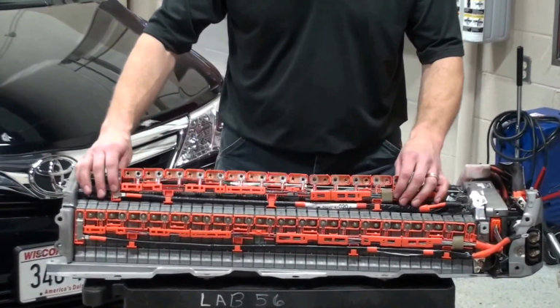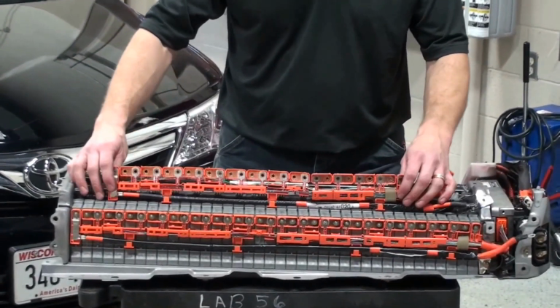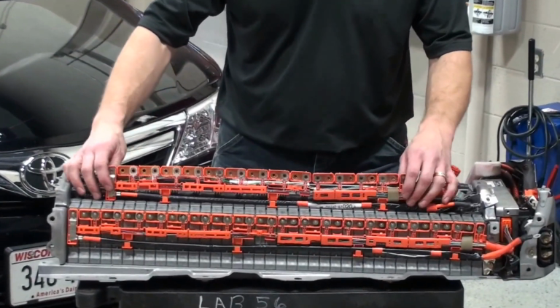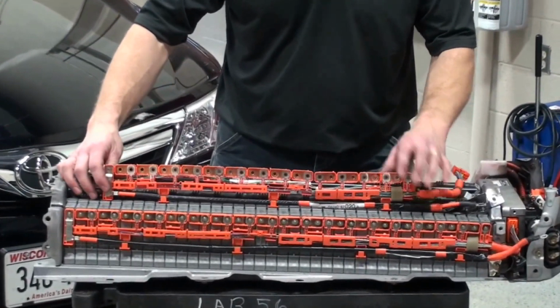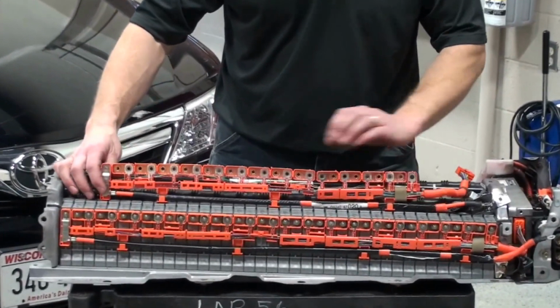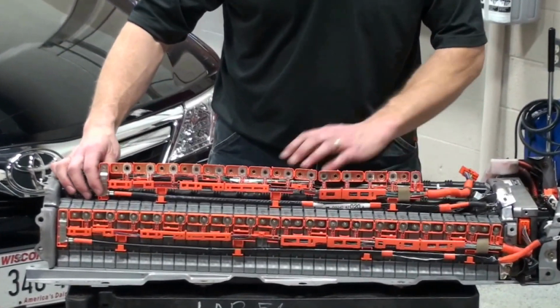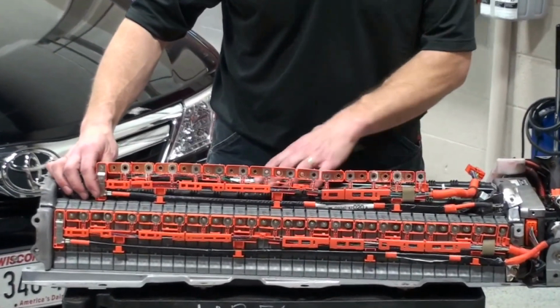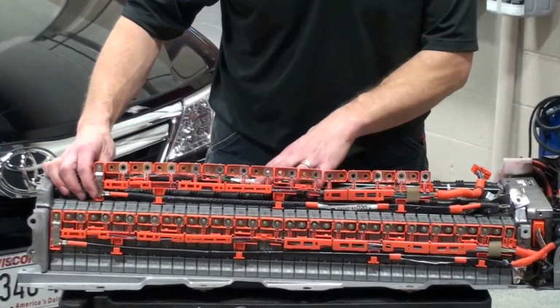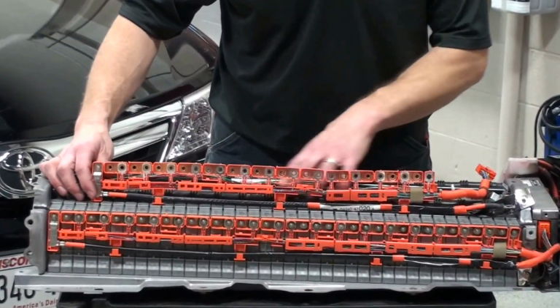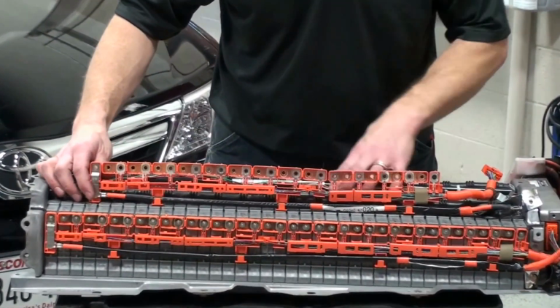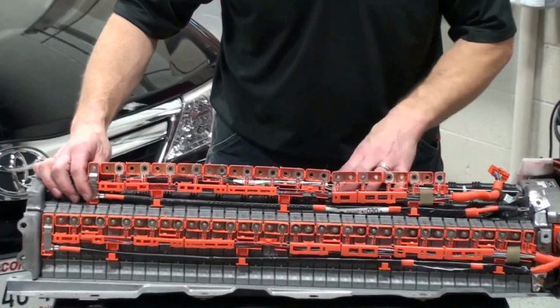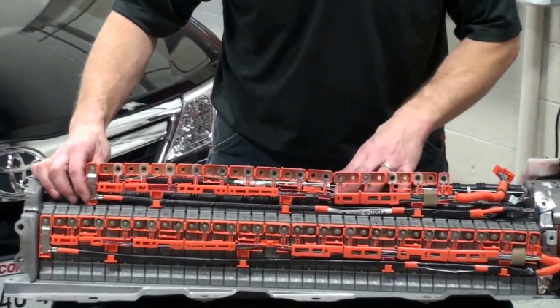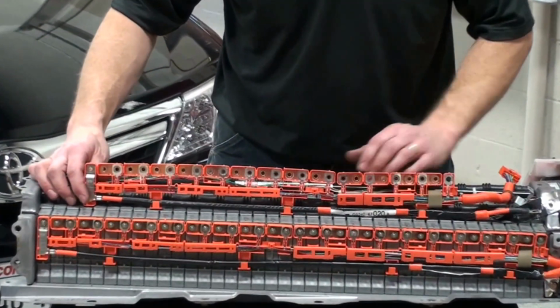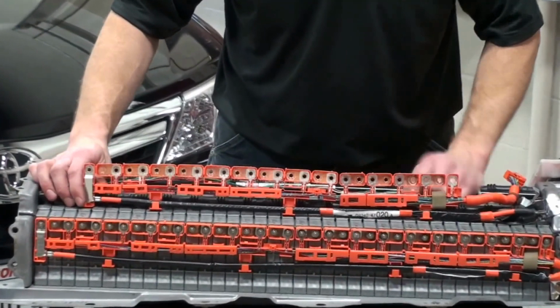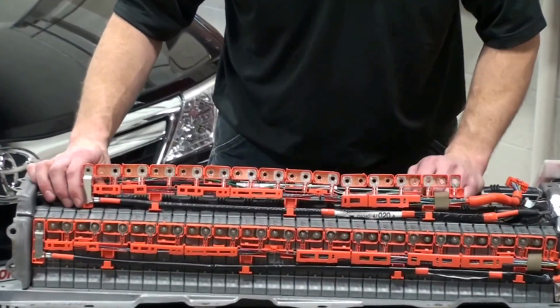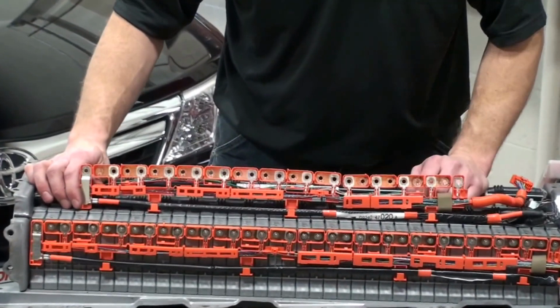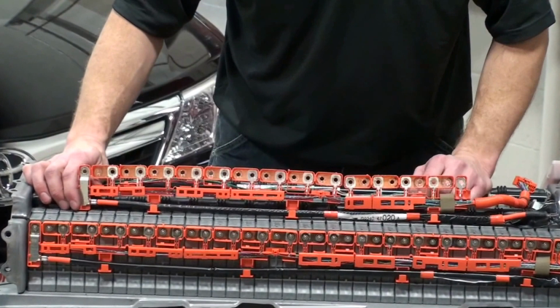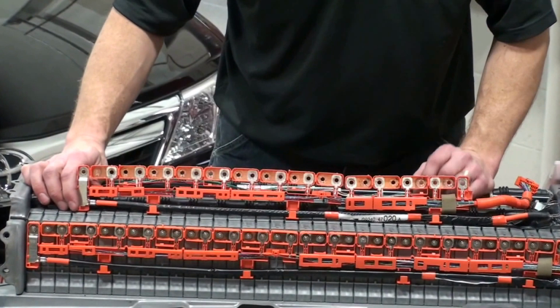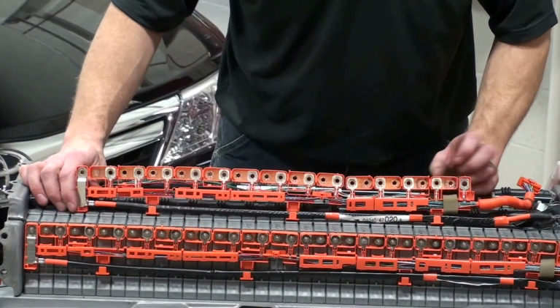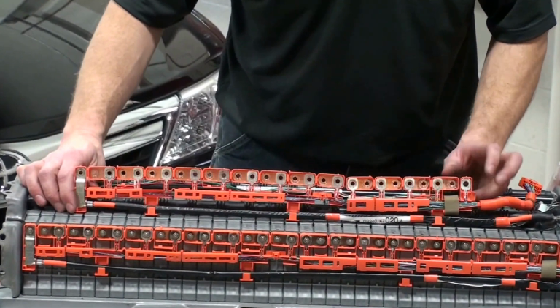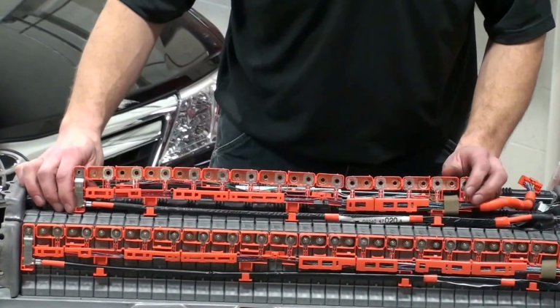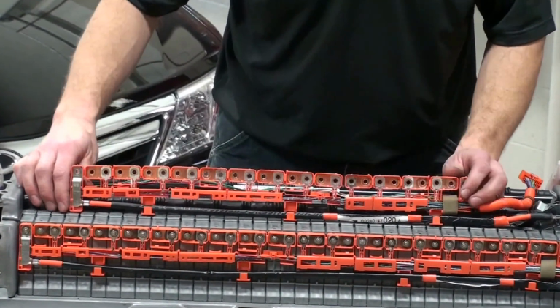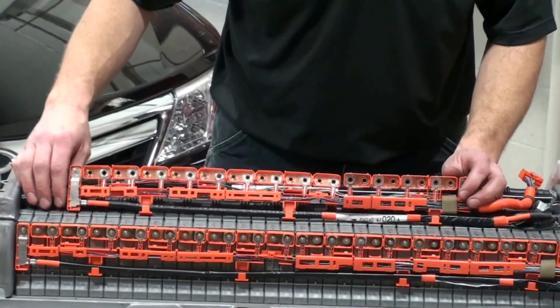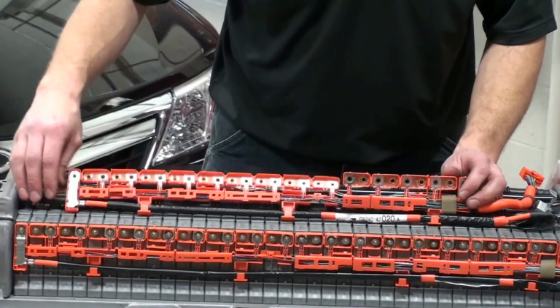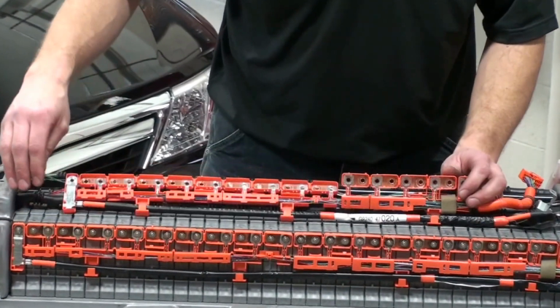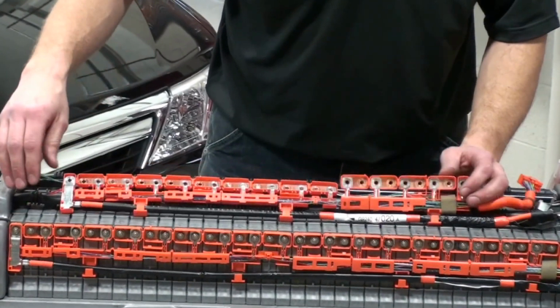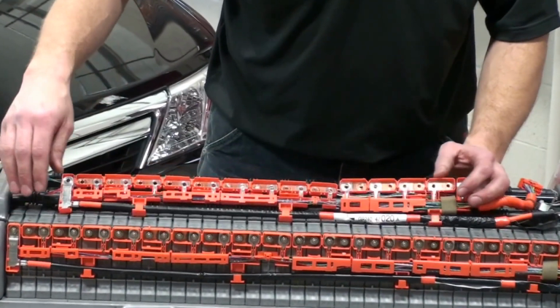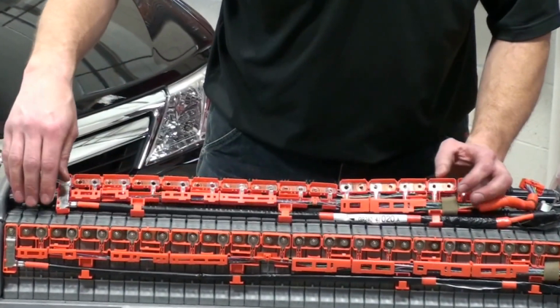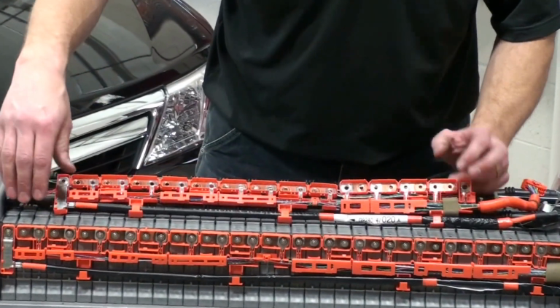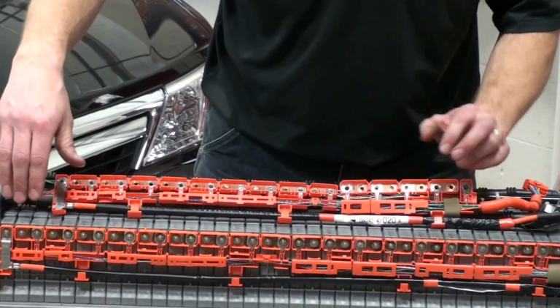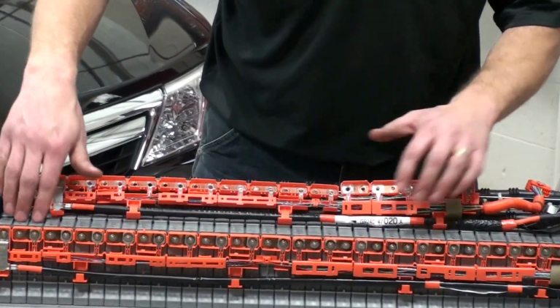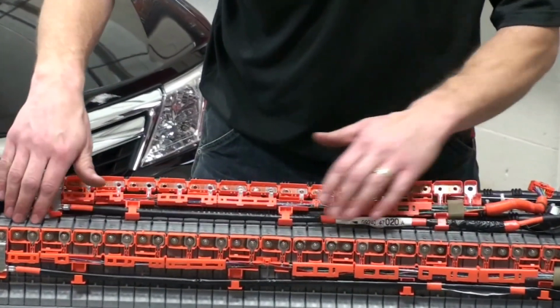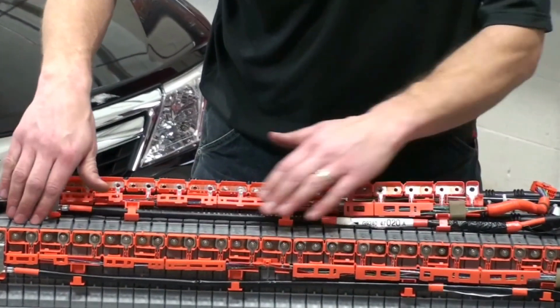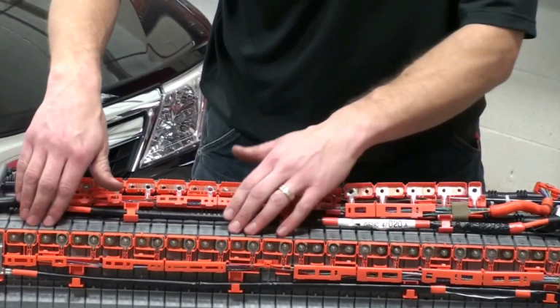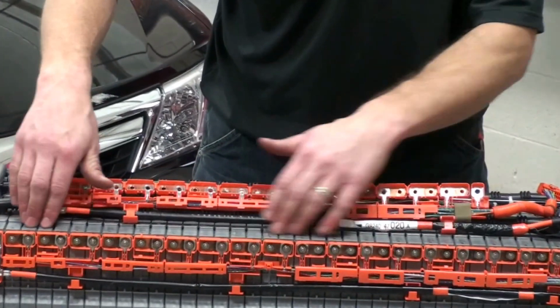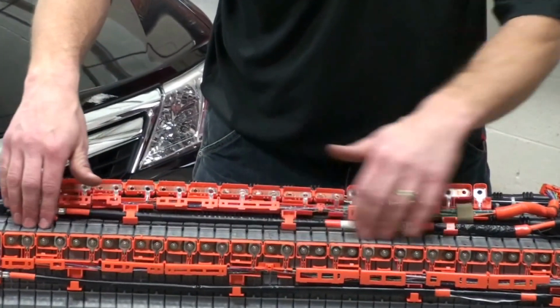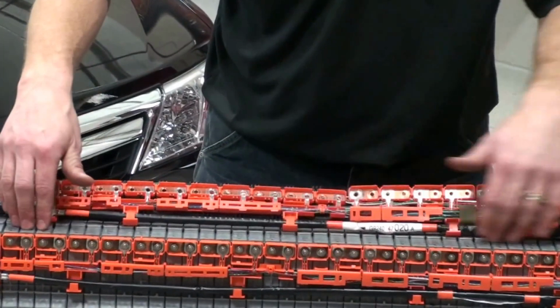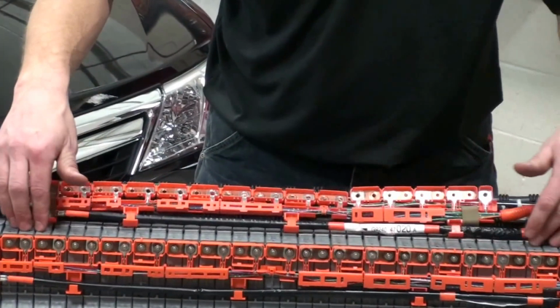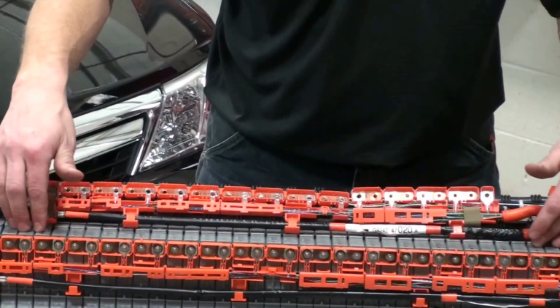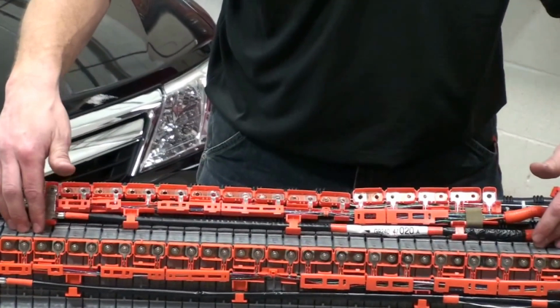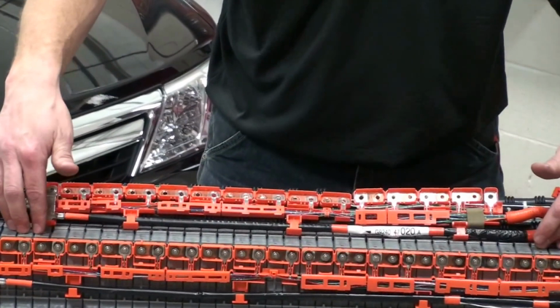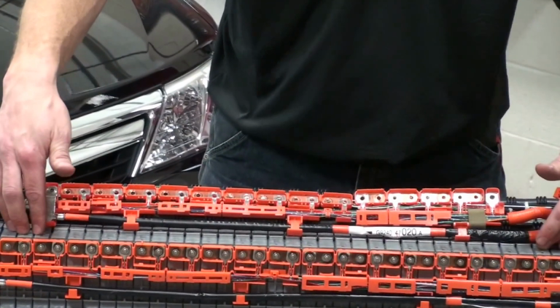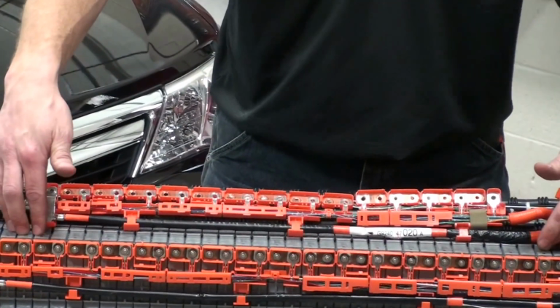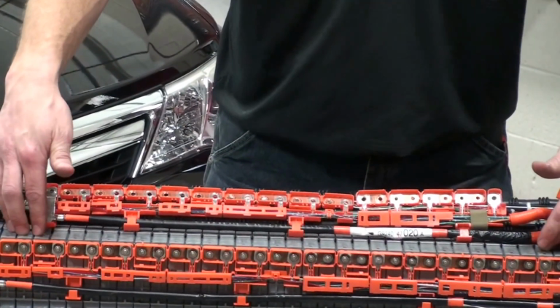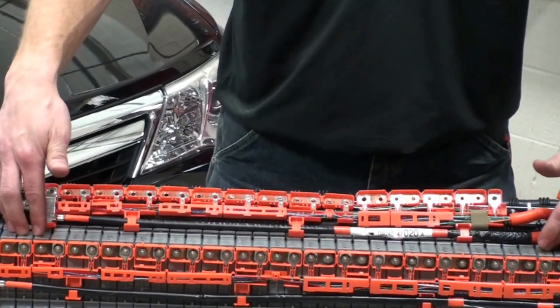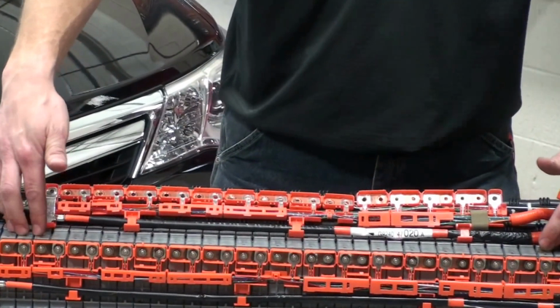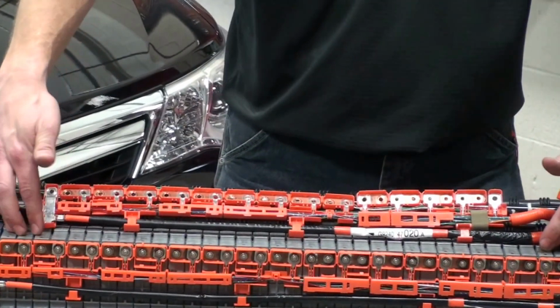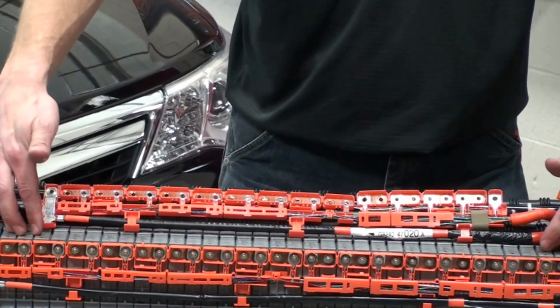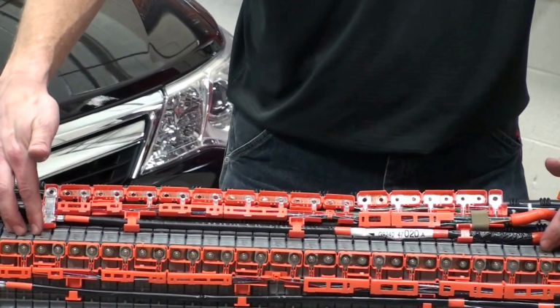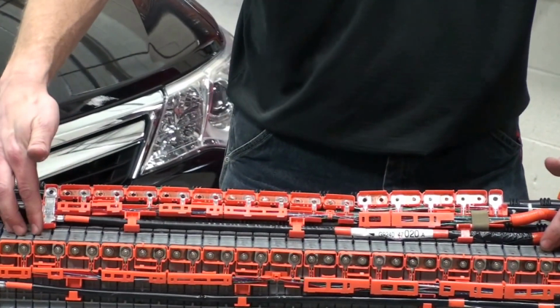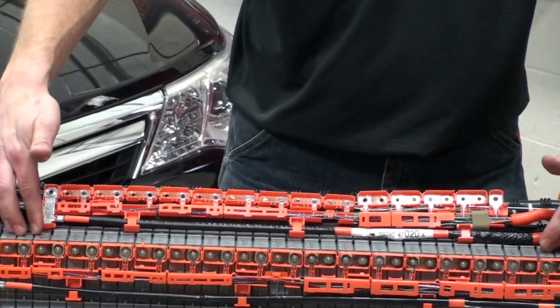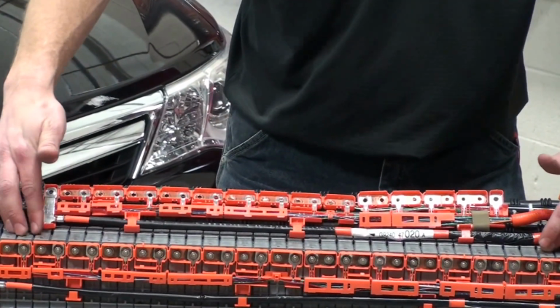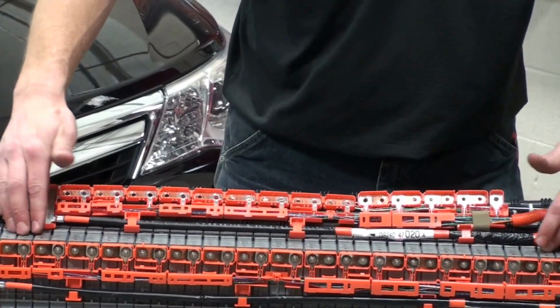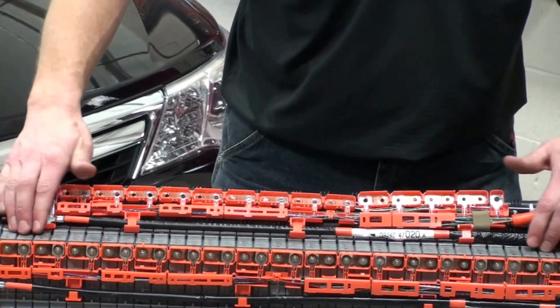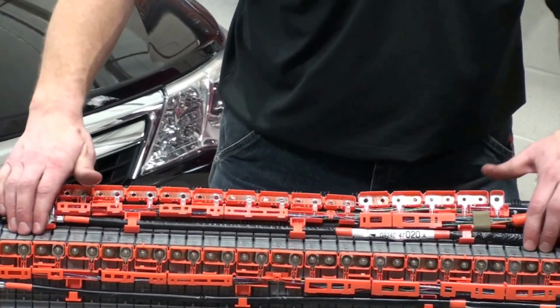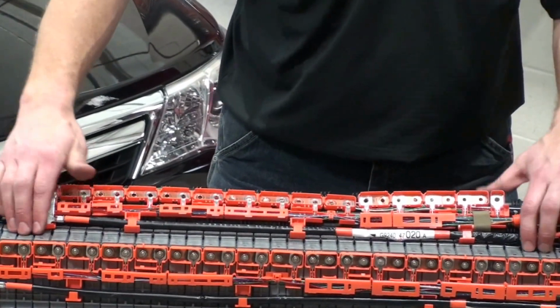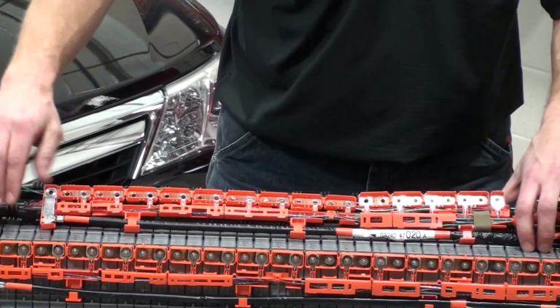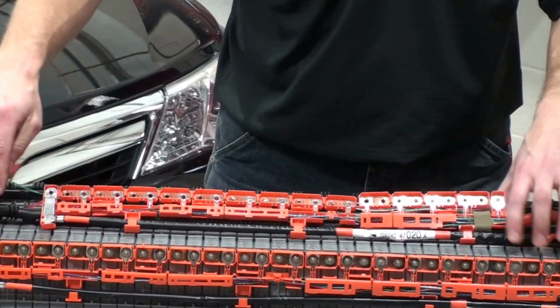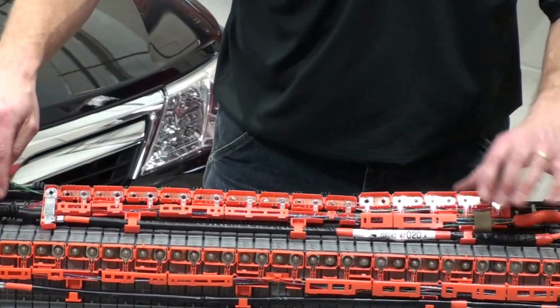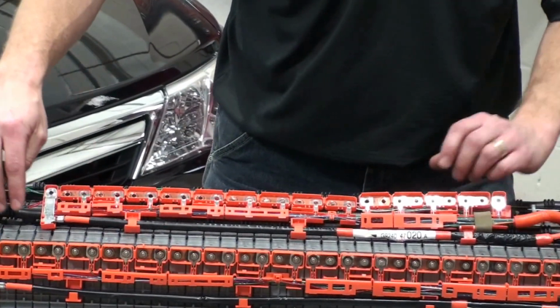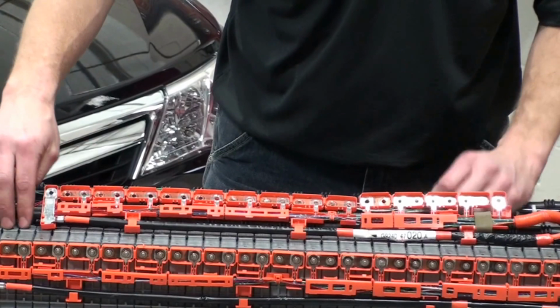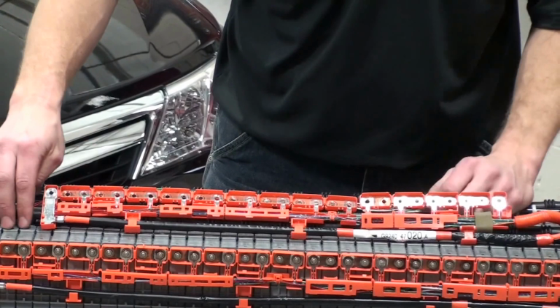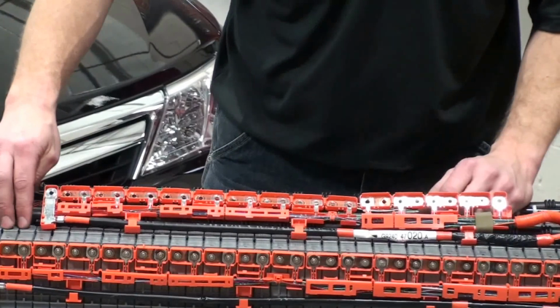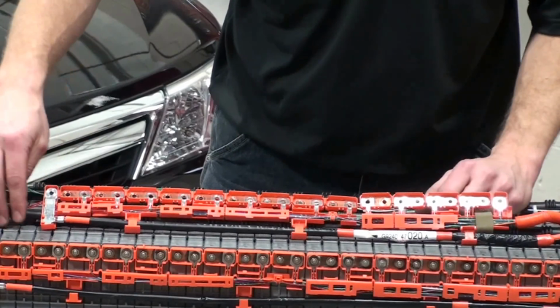As you can see here, we have a Toyota Prius pack in front of us. We have a series of 38 modules, in this case on this first gen pack, wired in series.